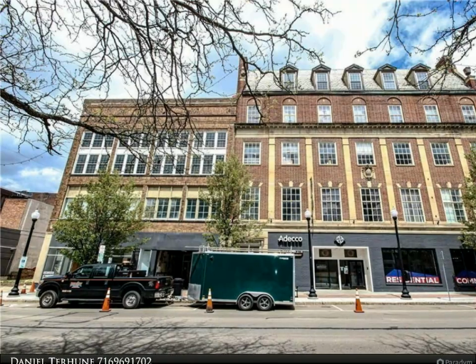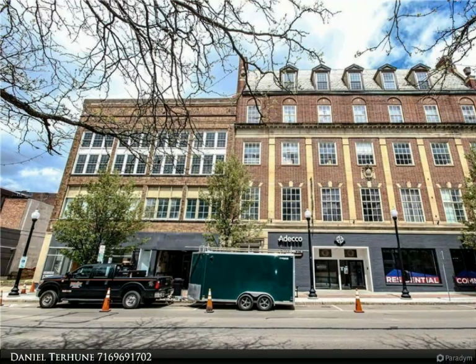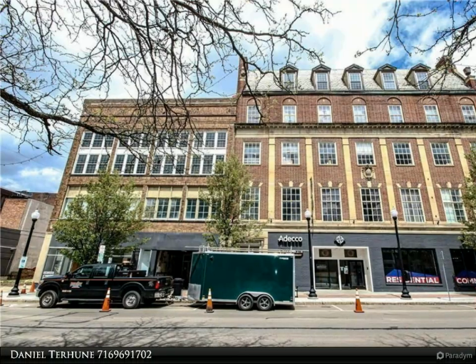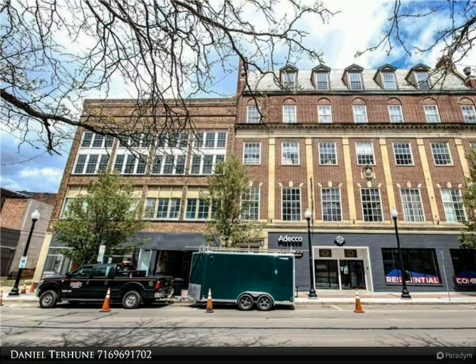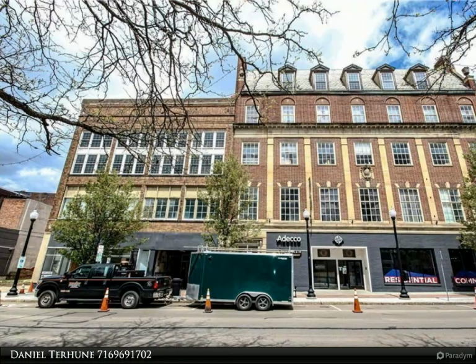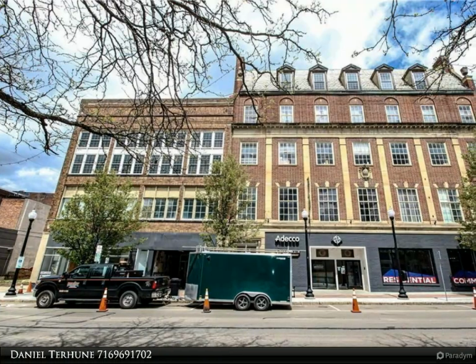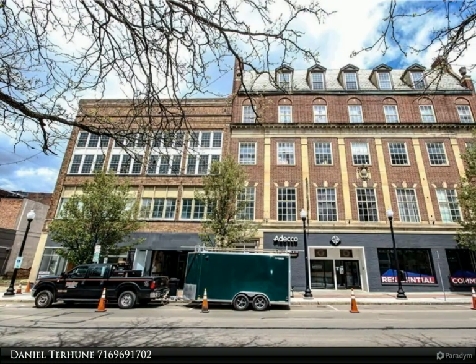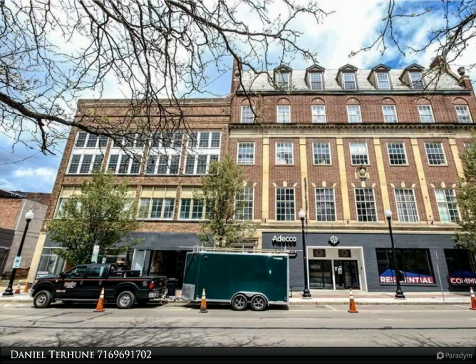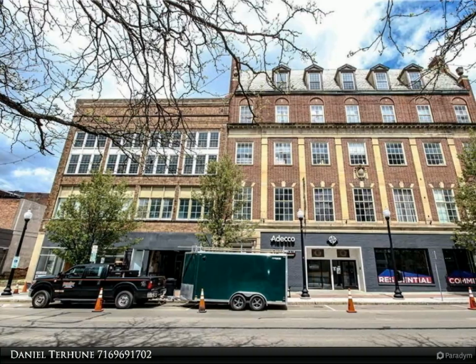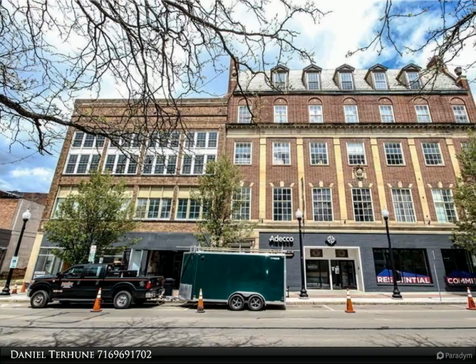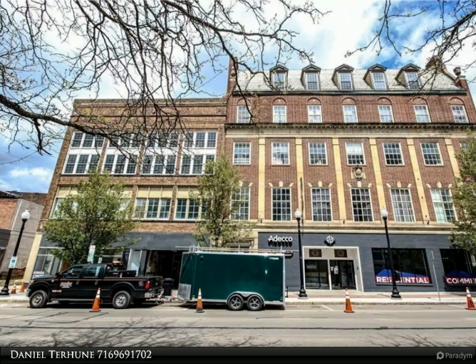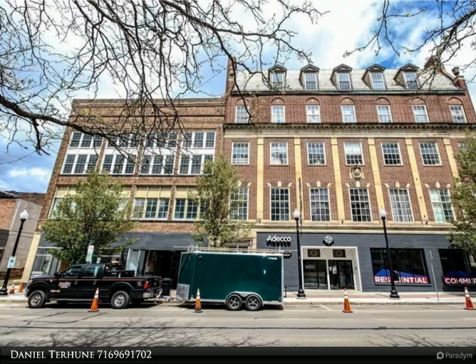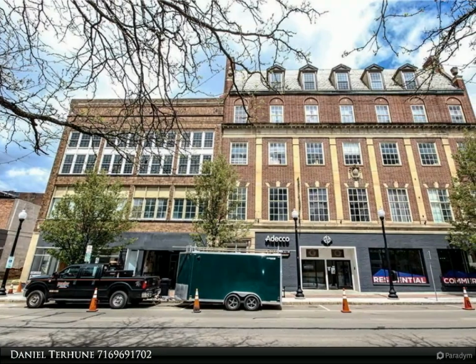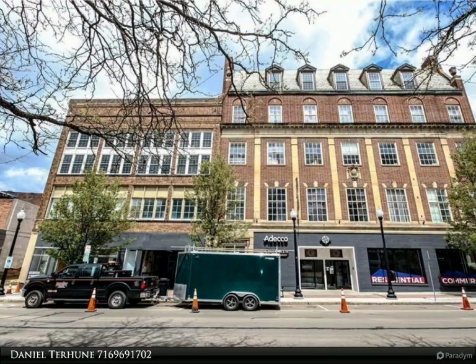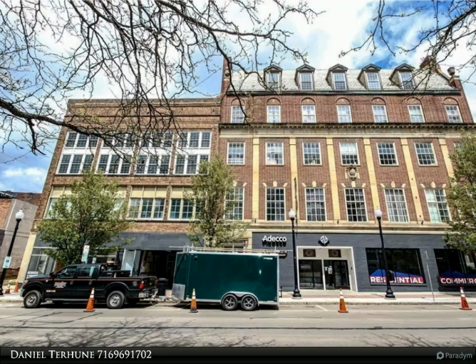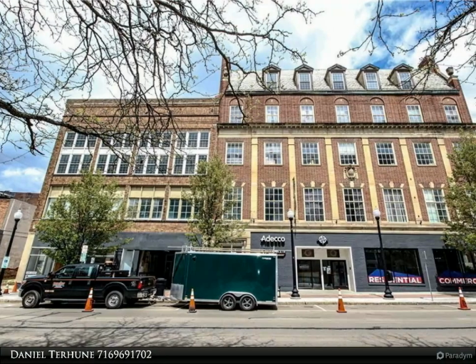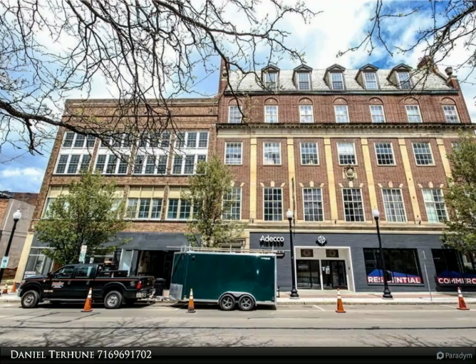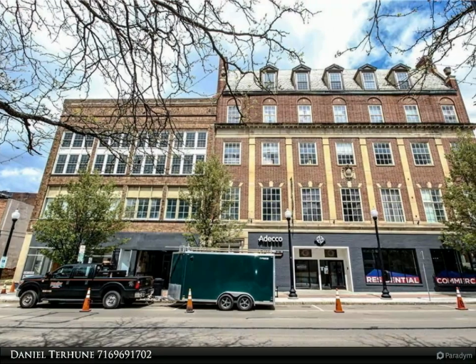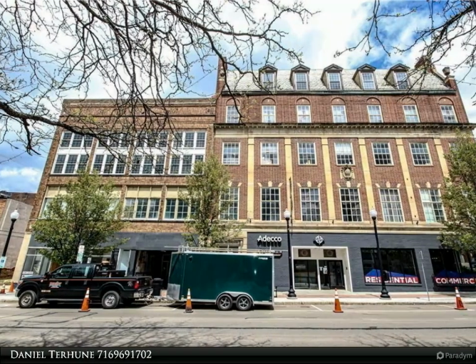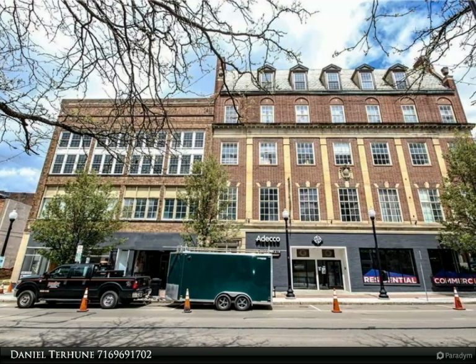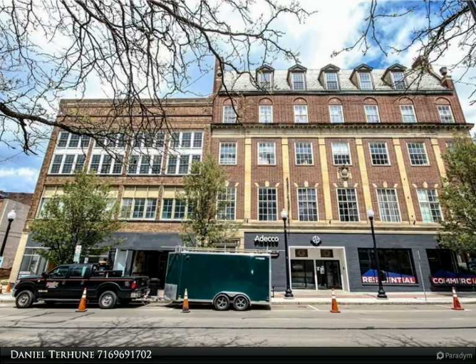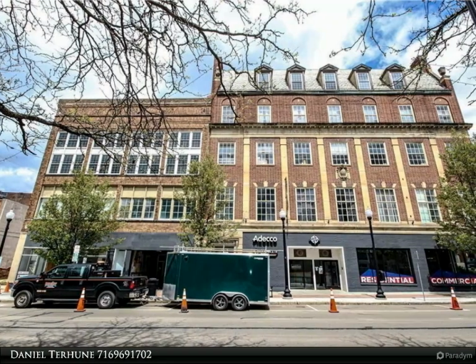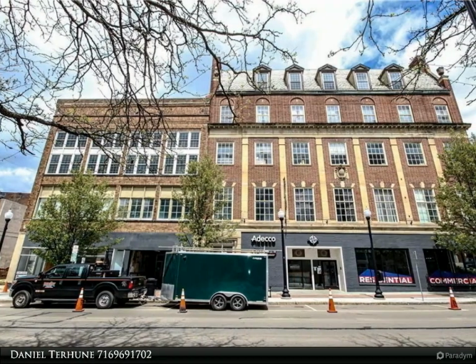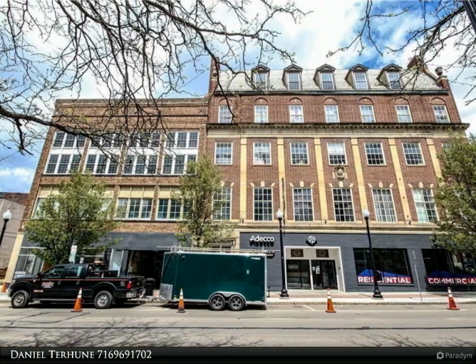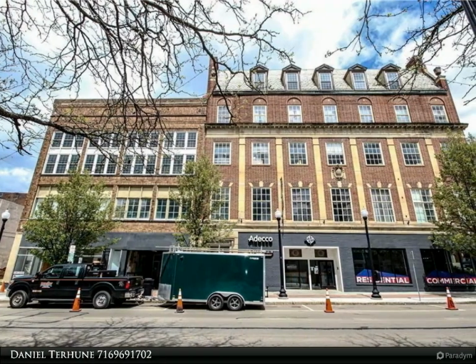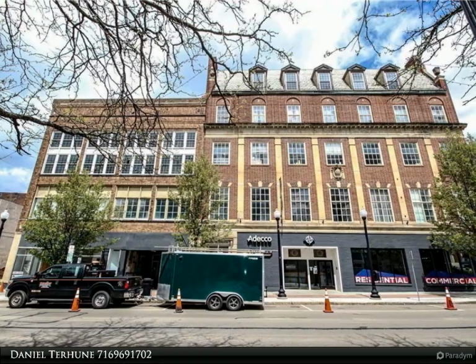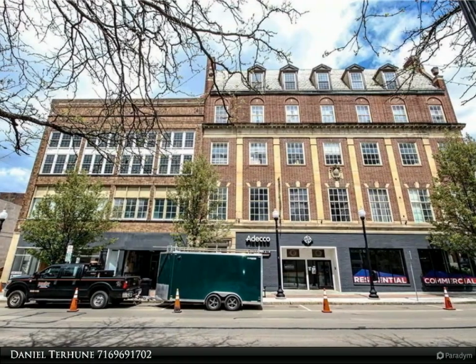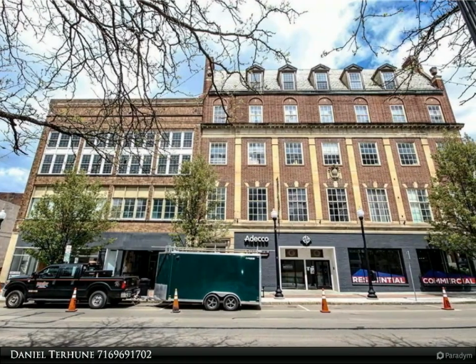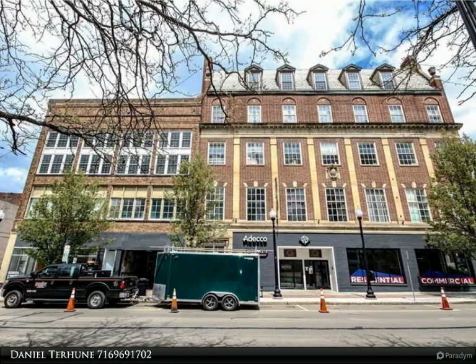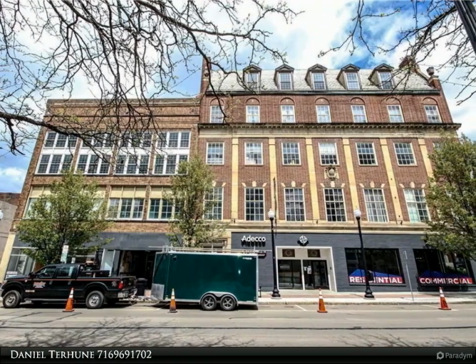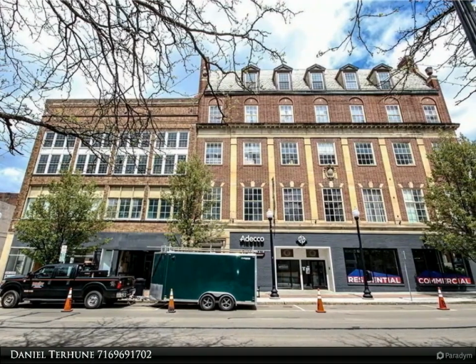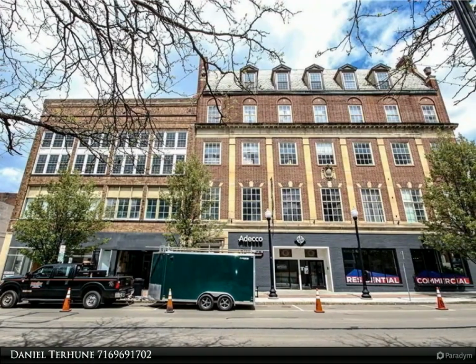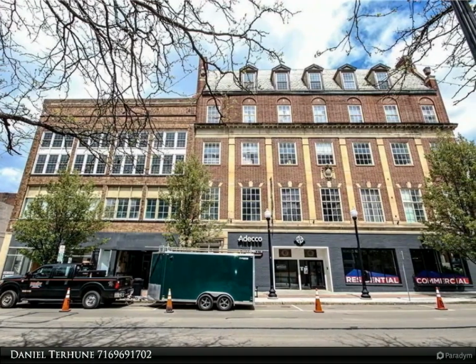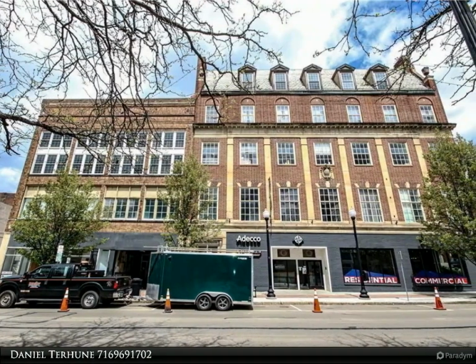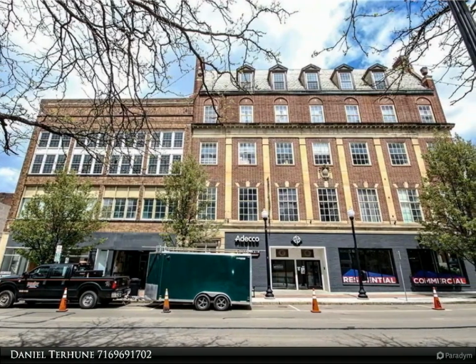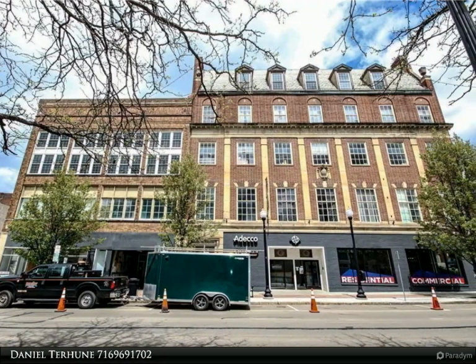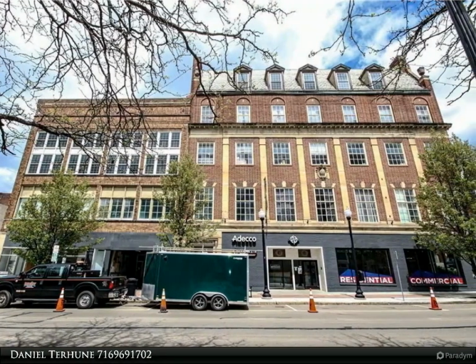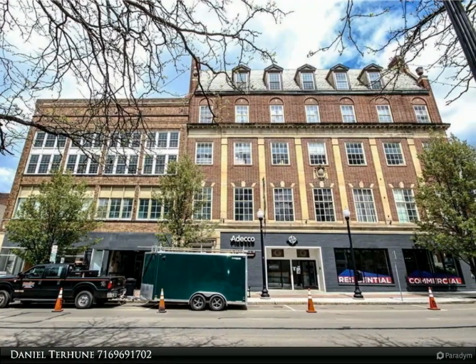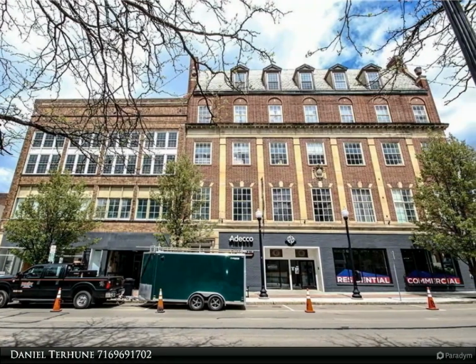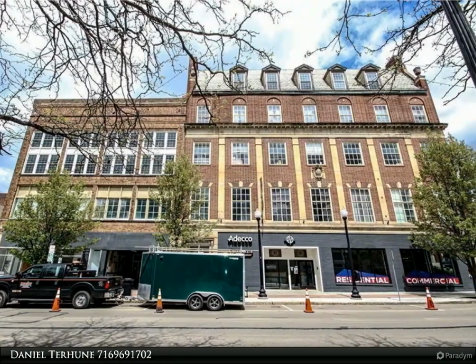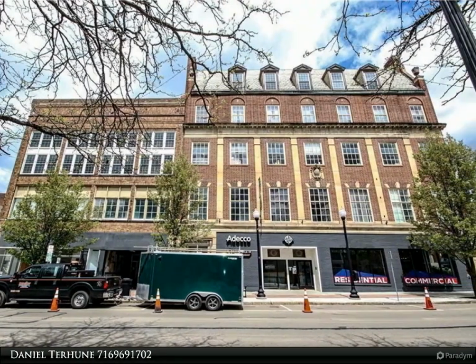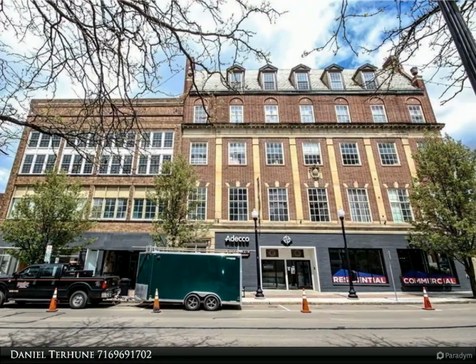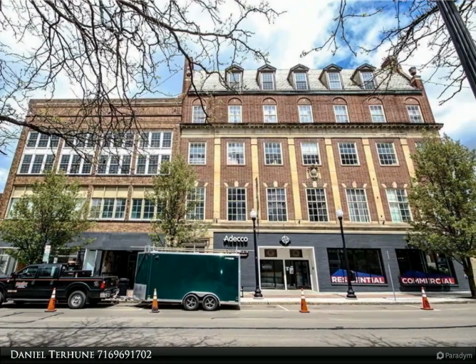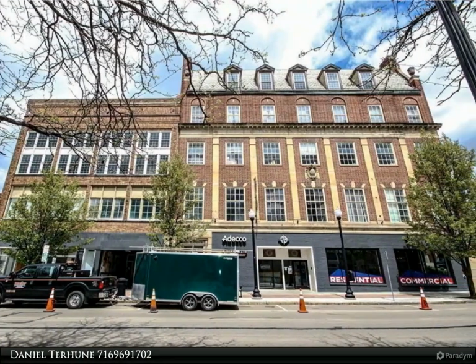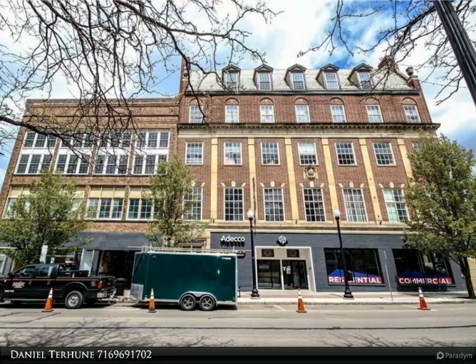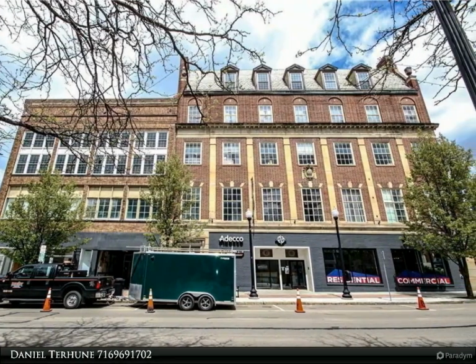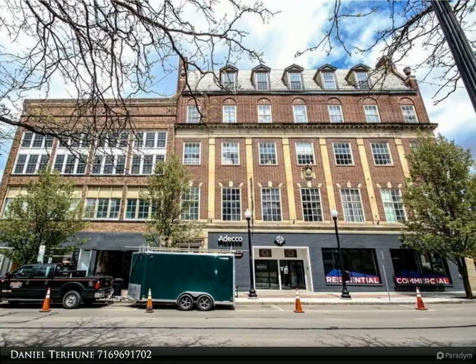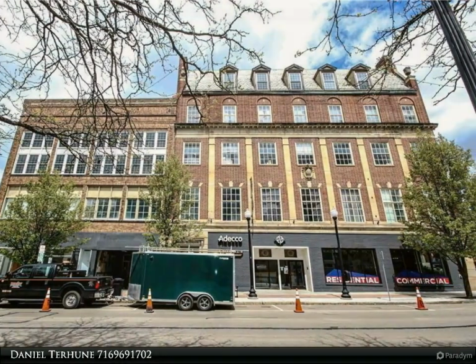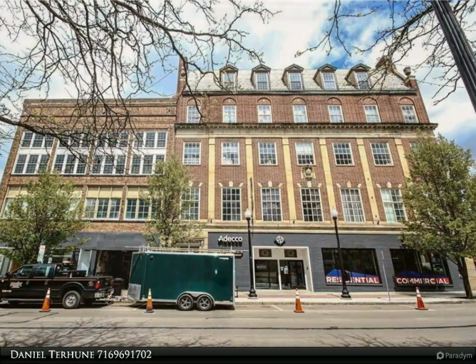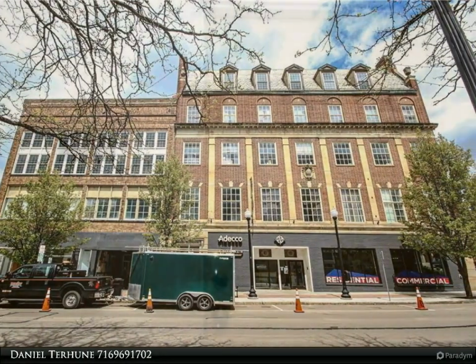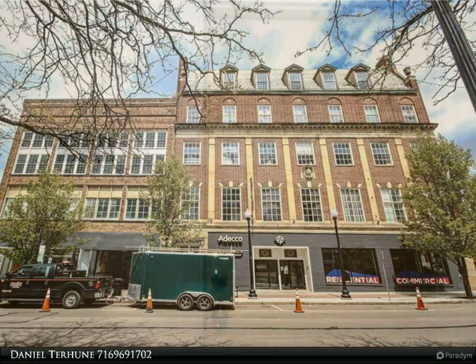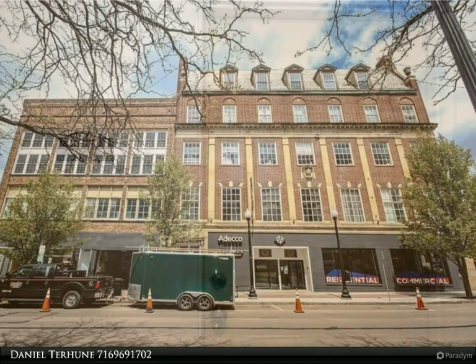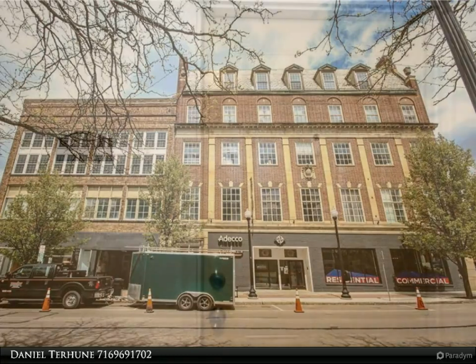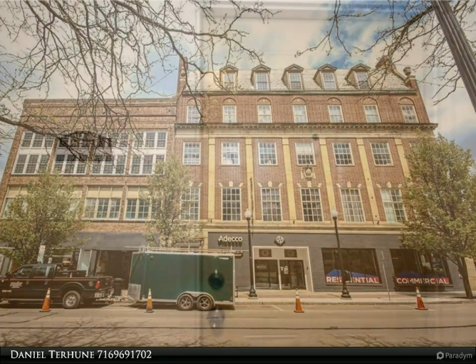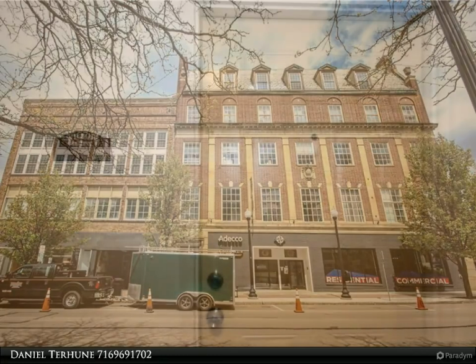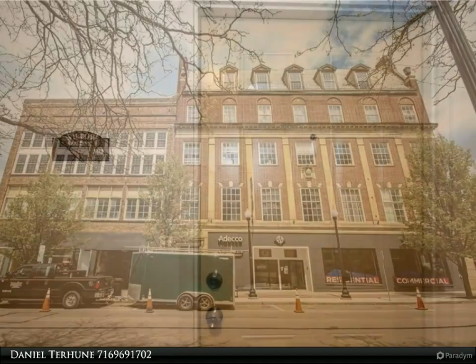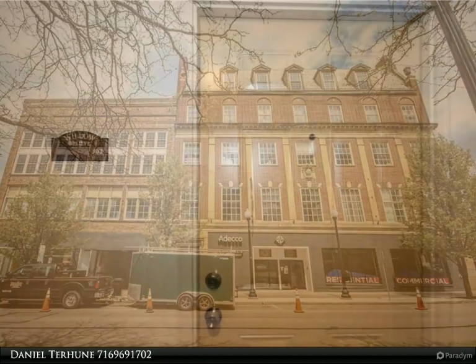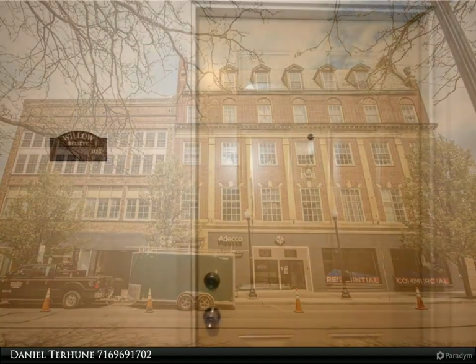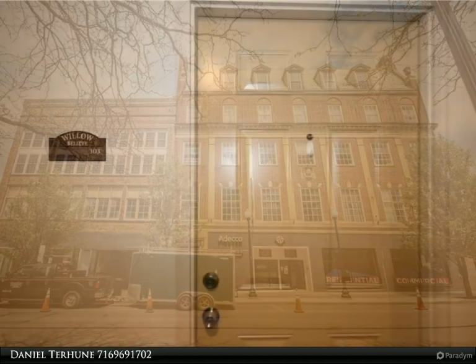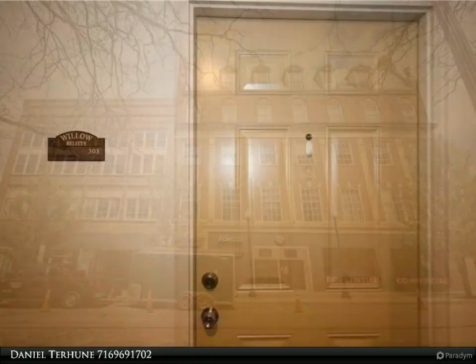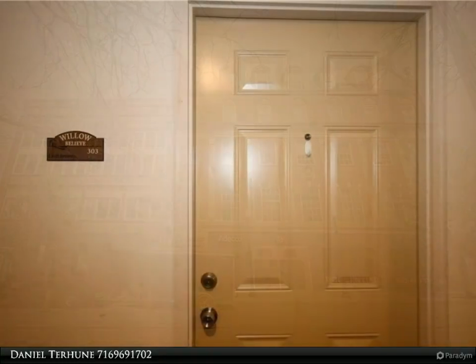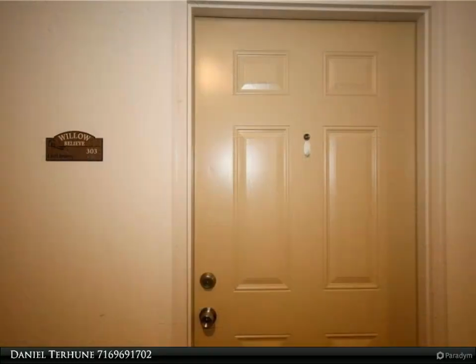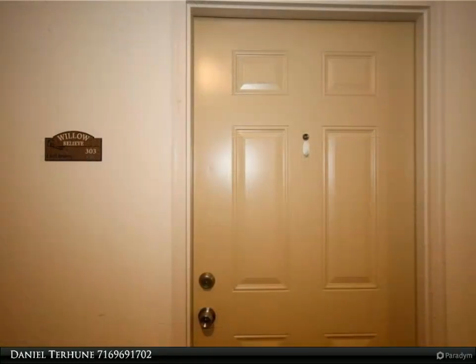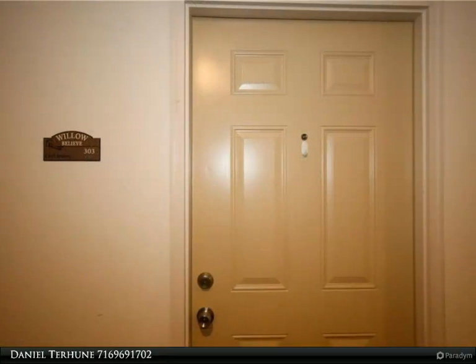Welcome. I am Daniel Terhune from Real Estate Advantage. Always remember, have a plan, go with Dan.